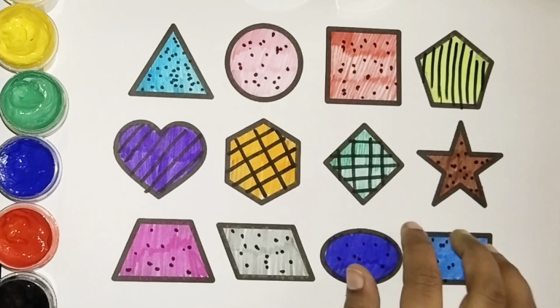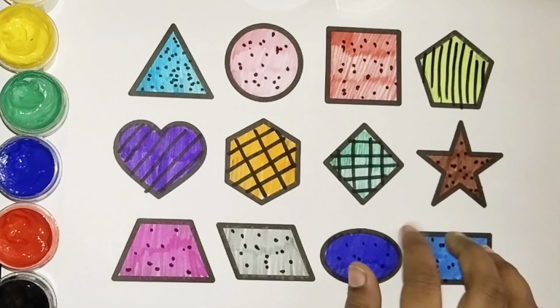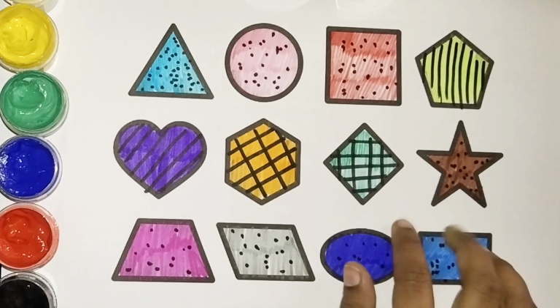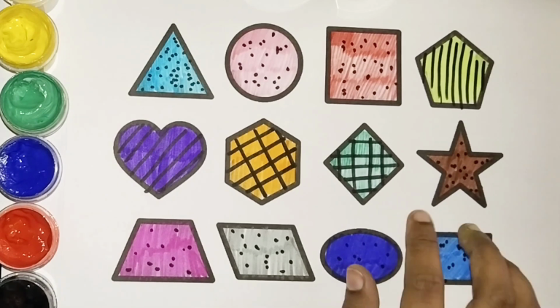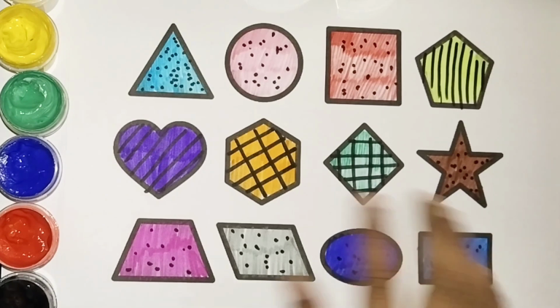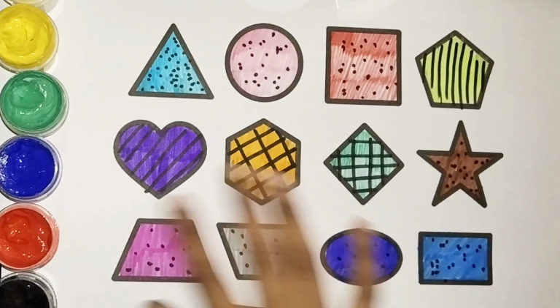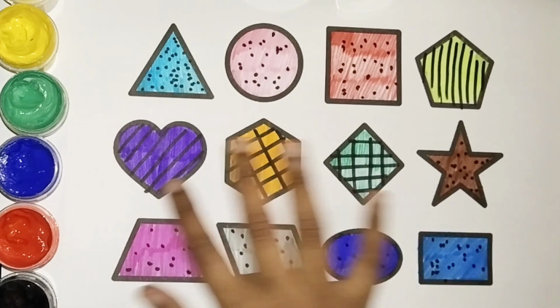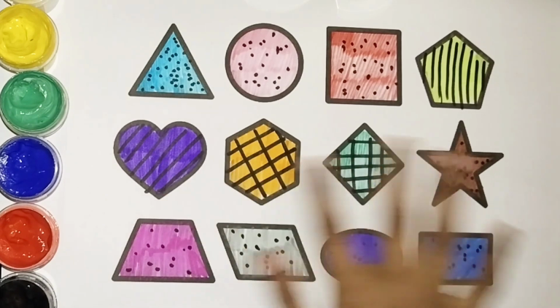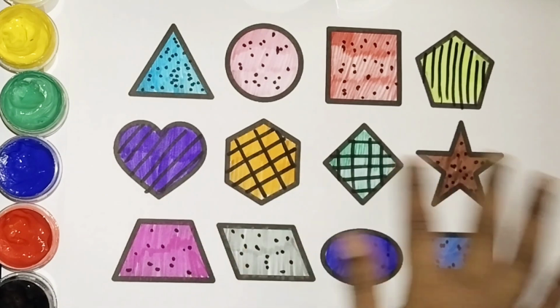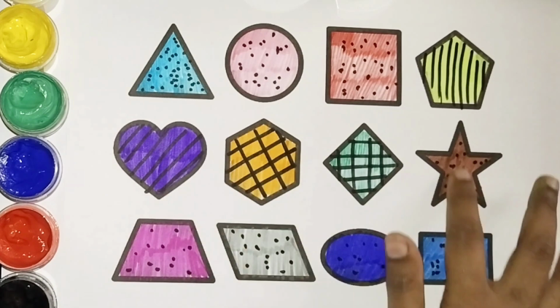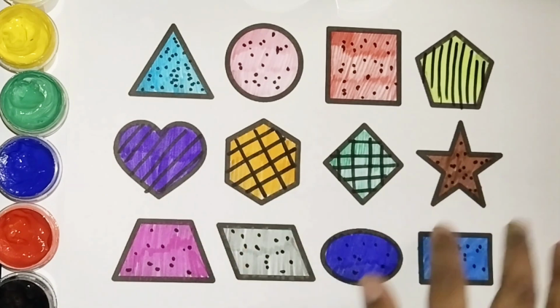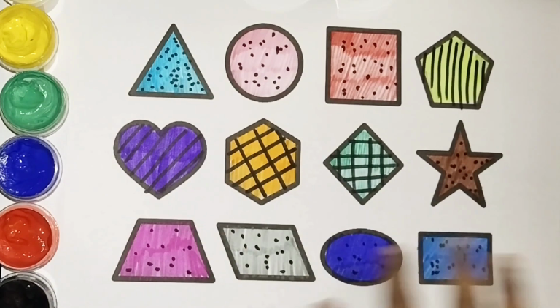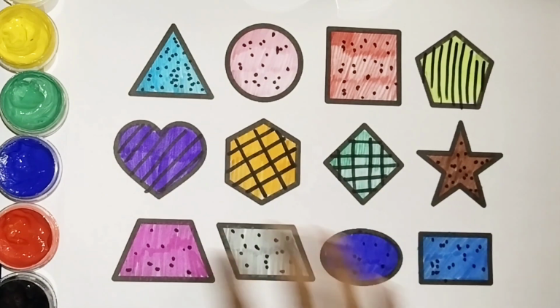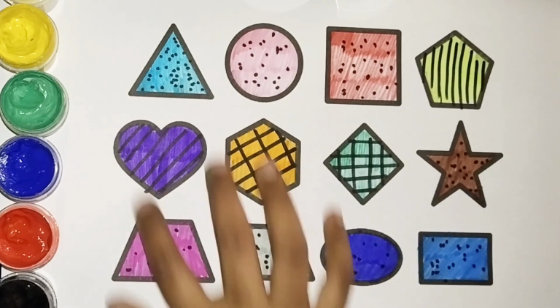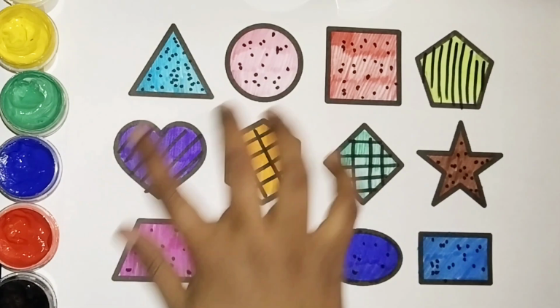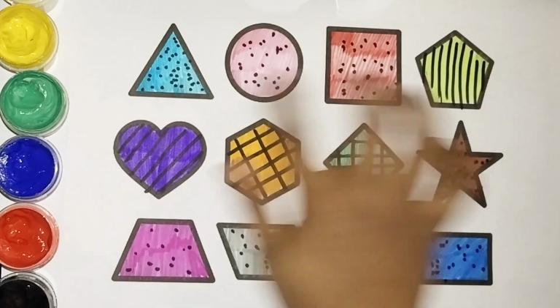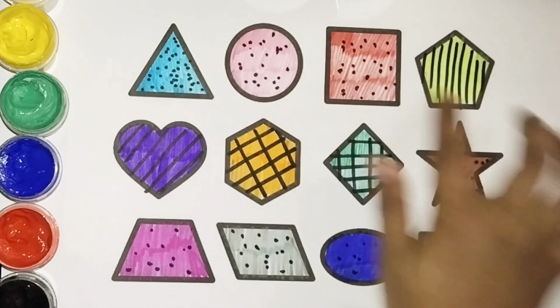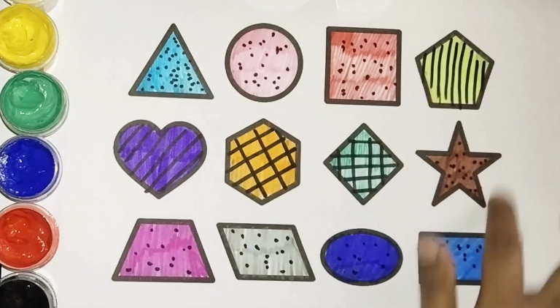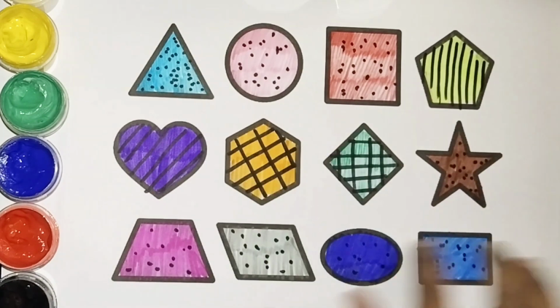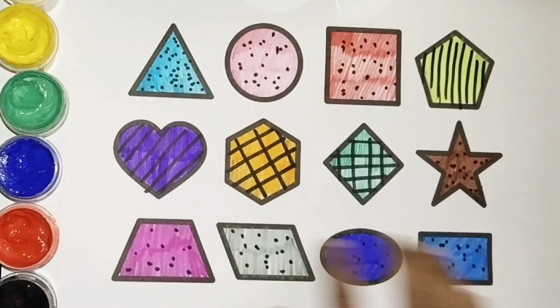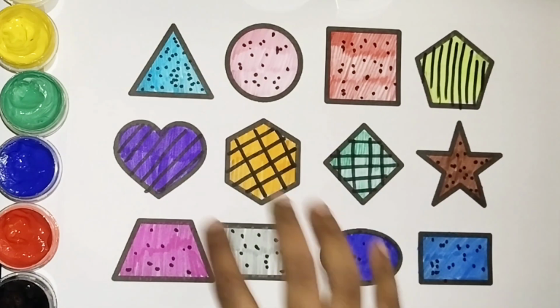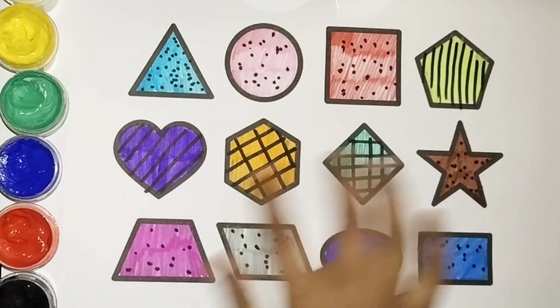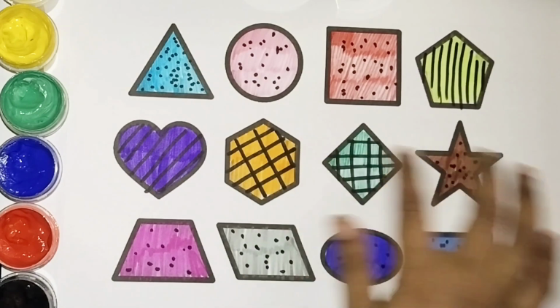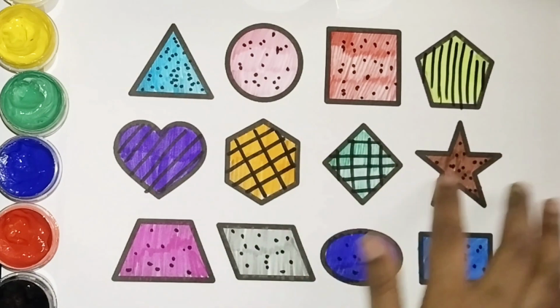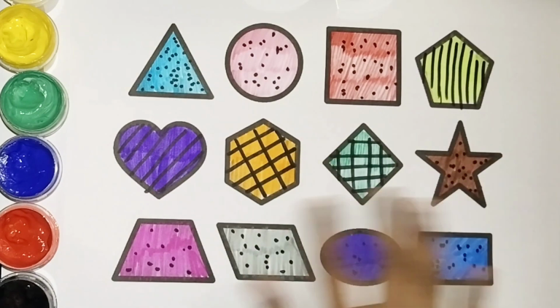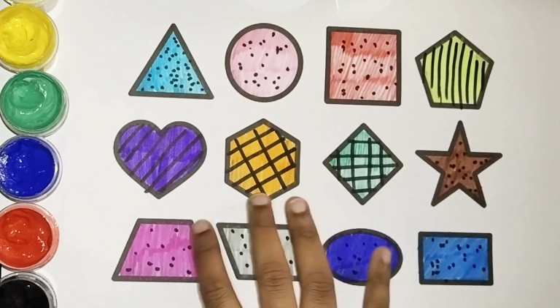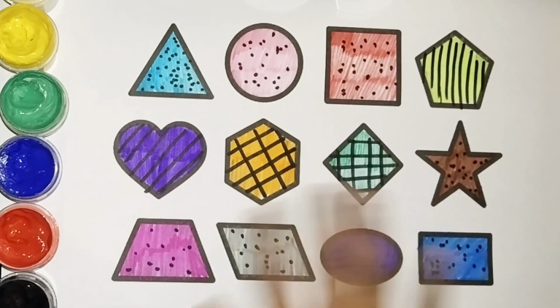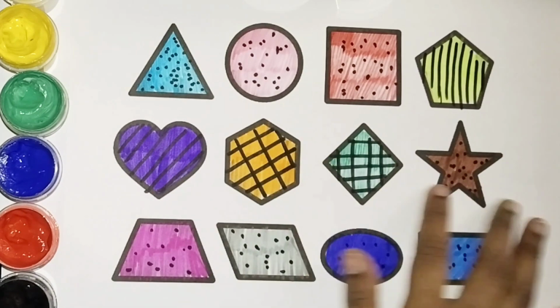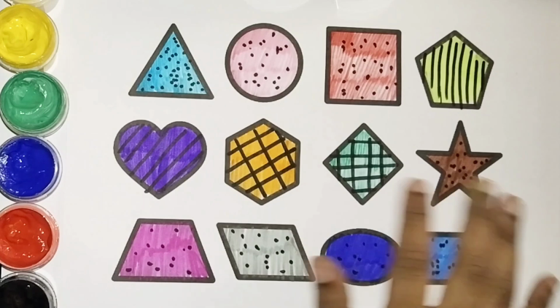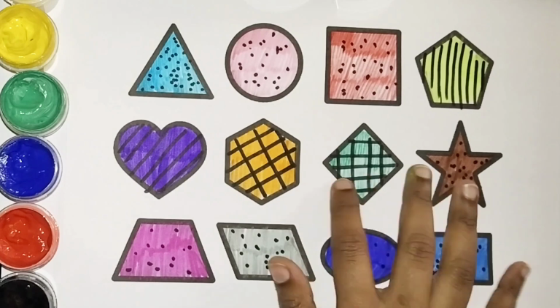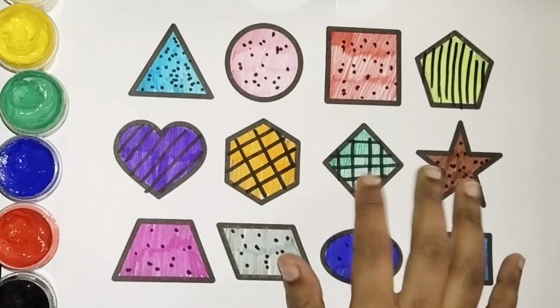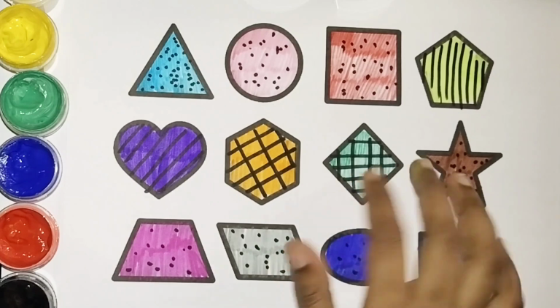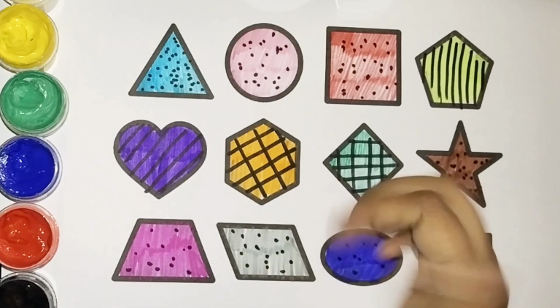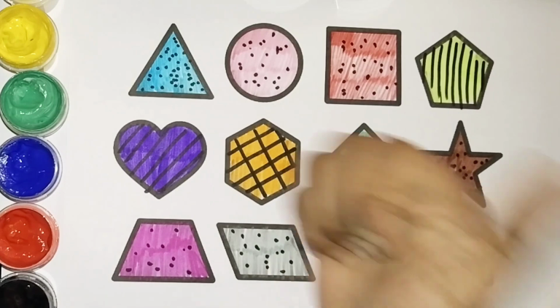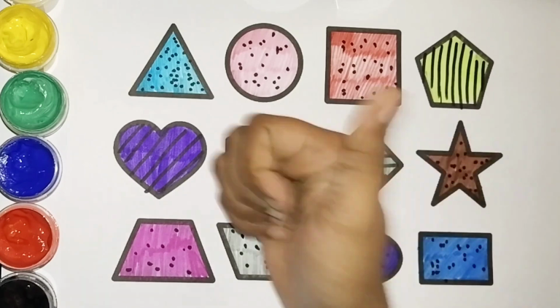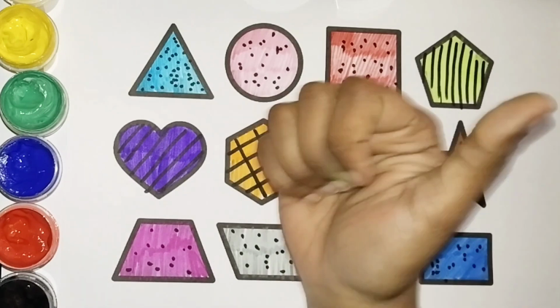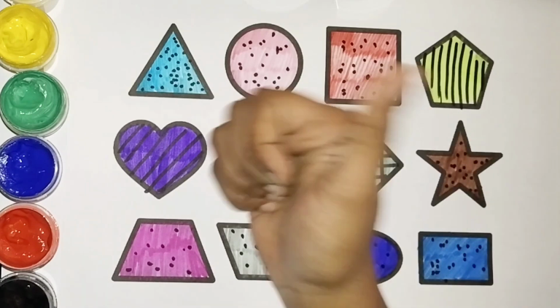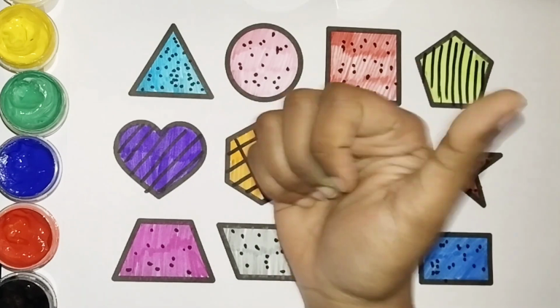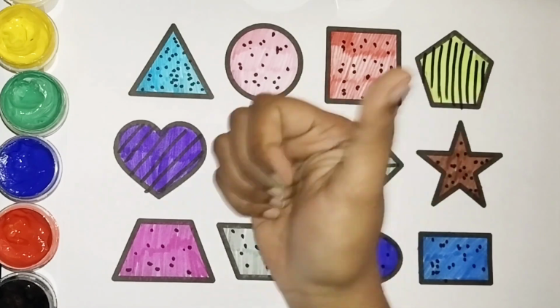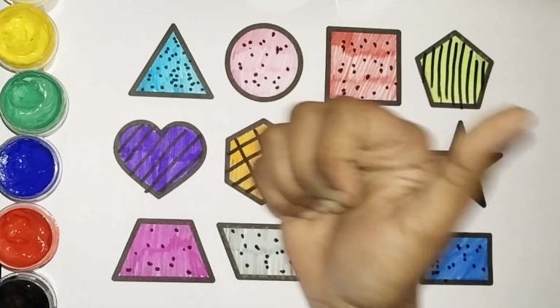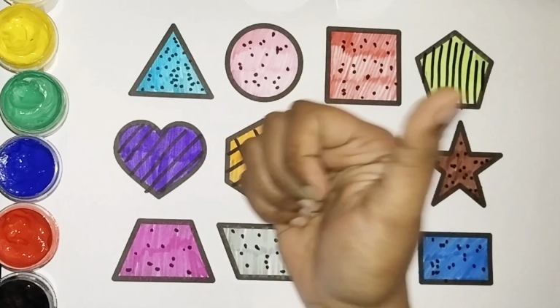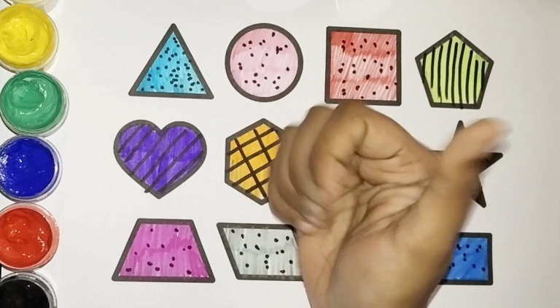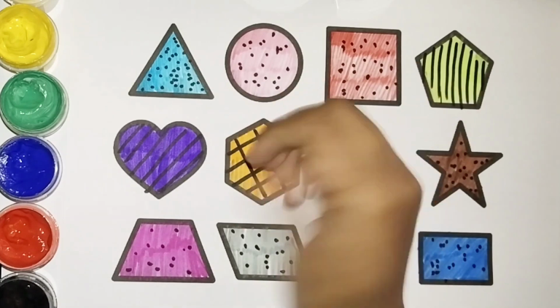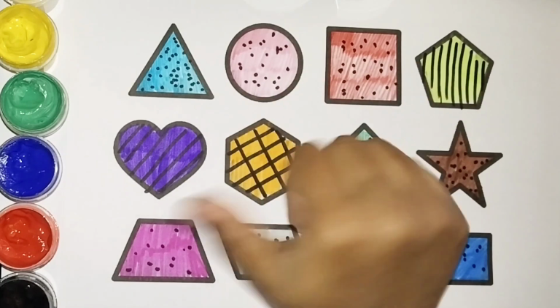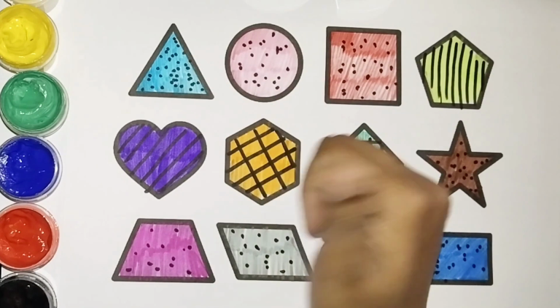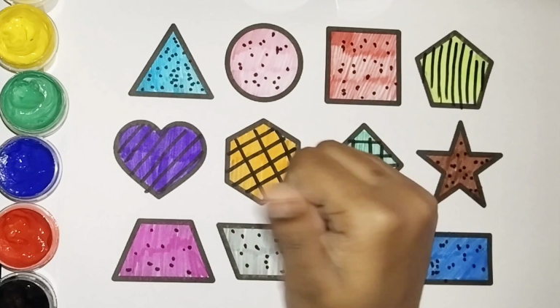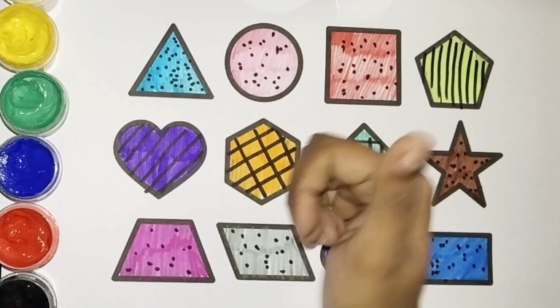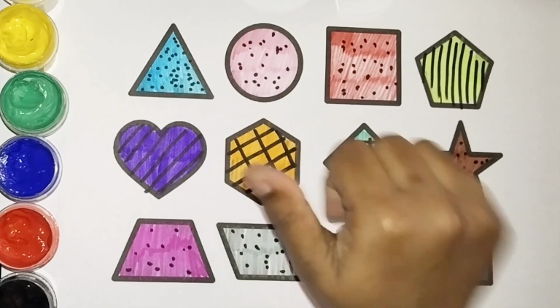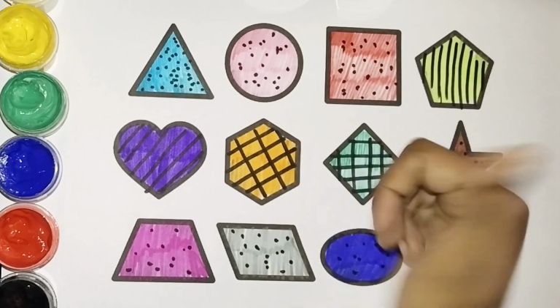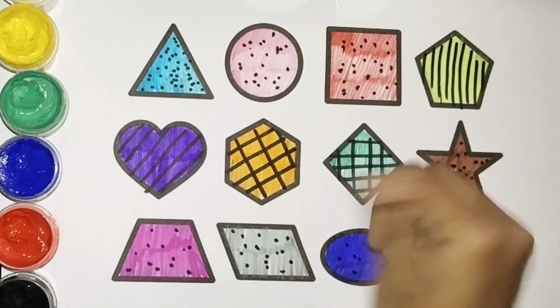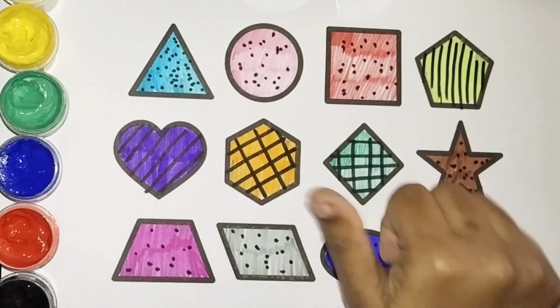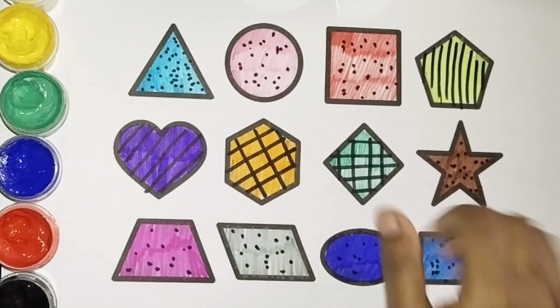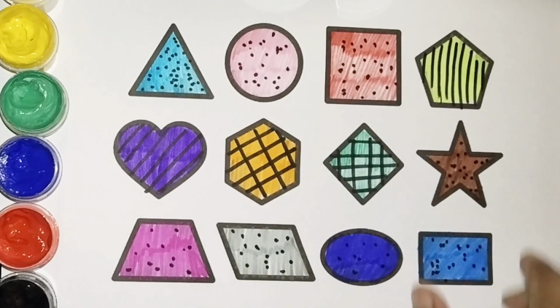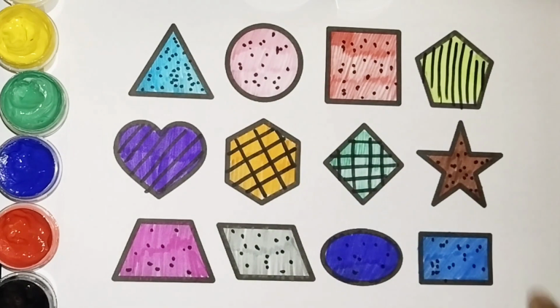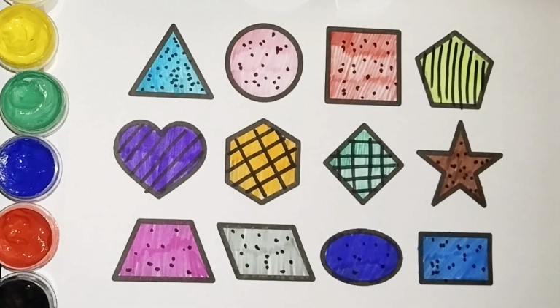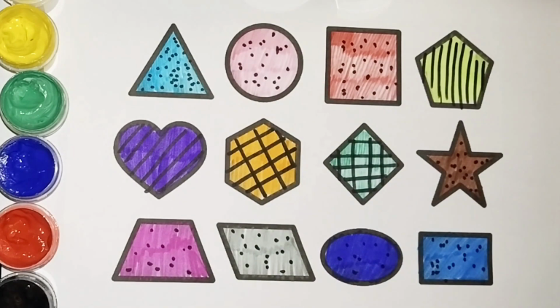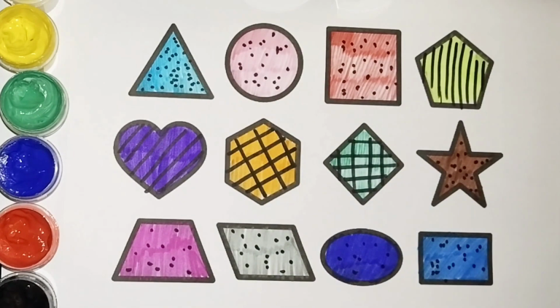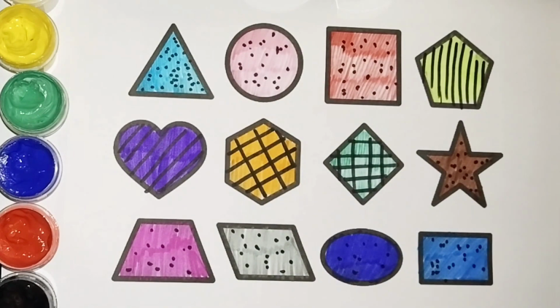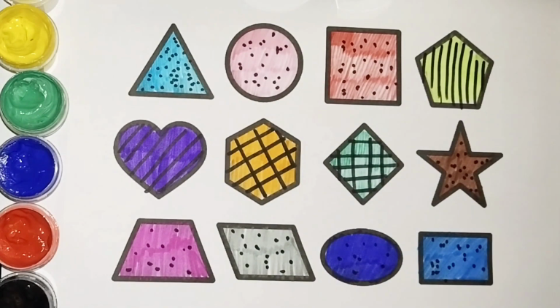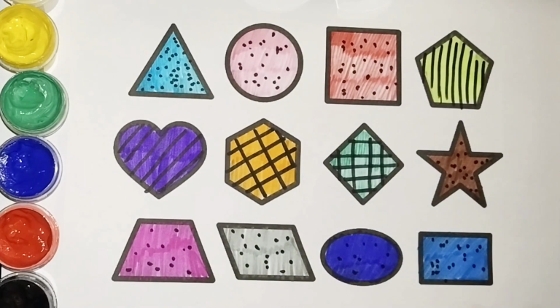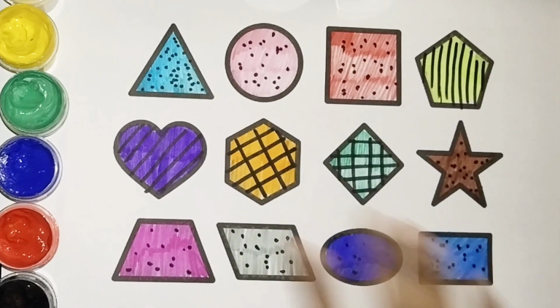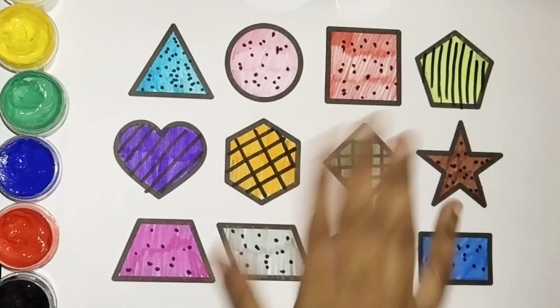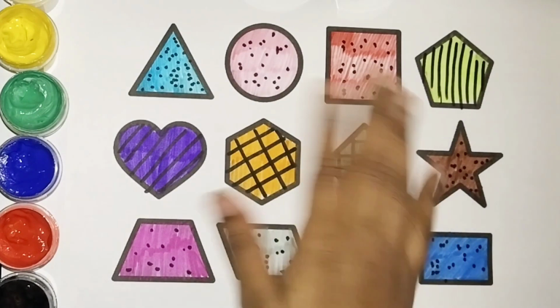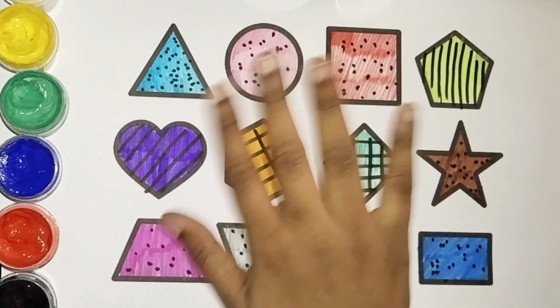Kids, have you learned these shapes? If yes, give a thumbs up and subscribe to the channel. We will see you in the next video. Bye!